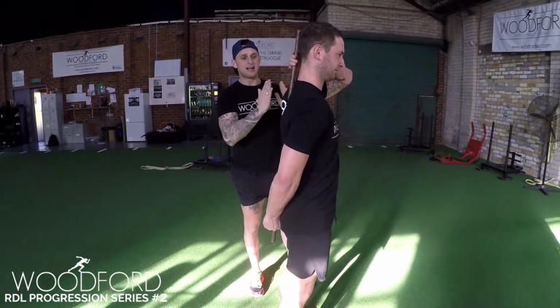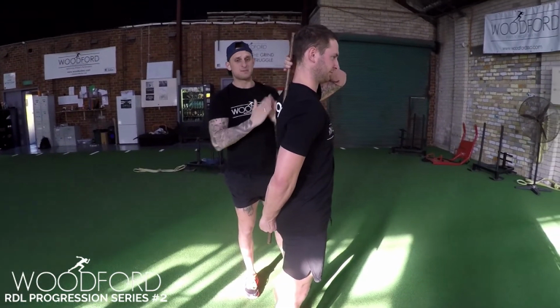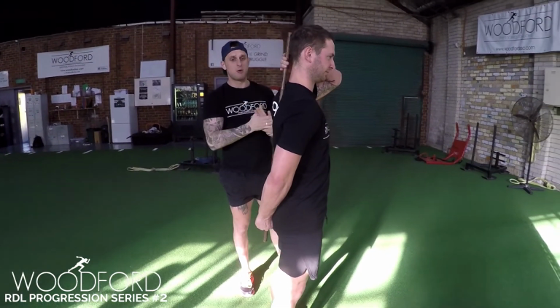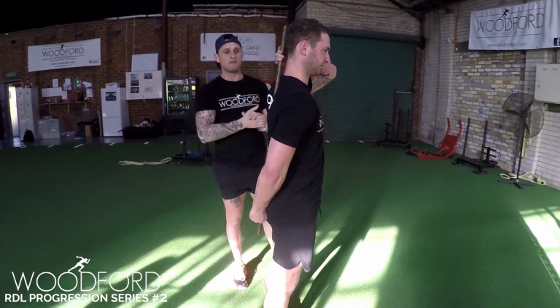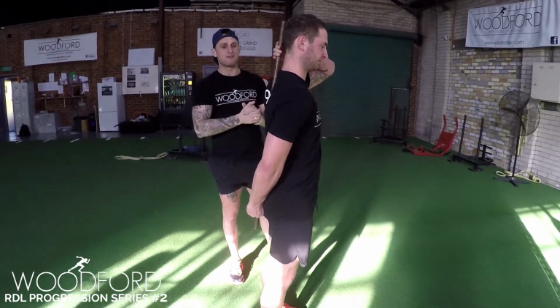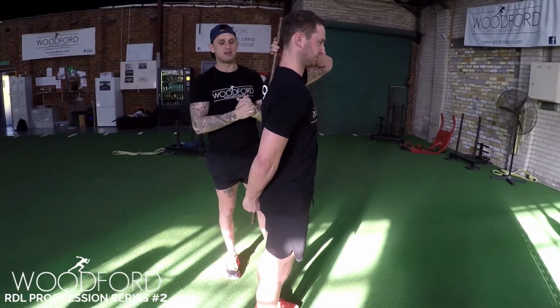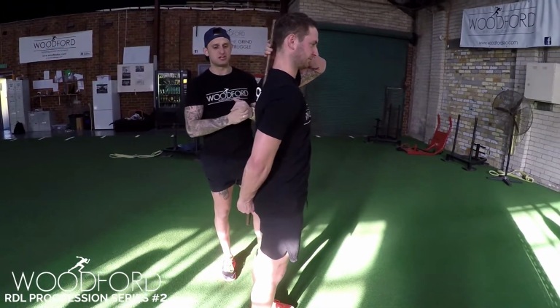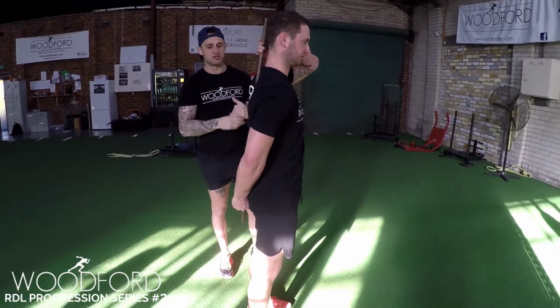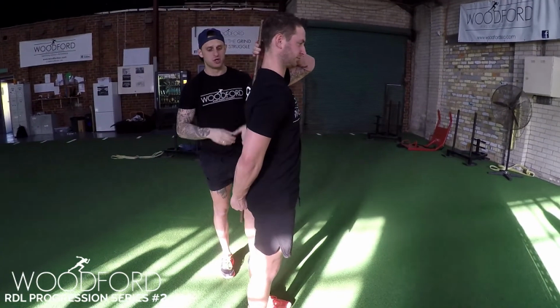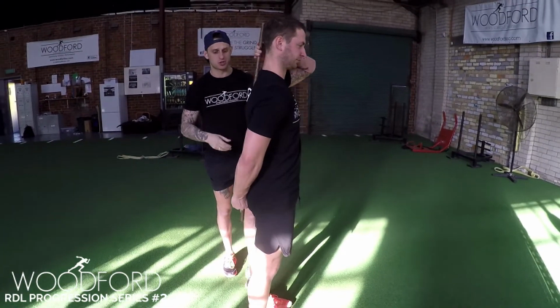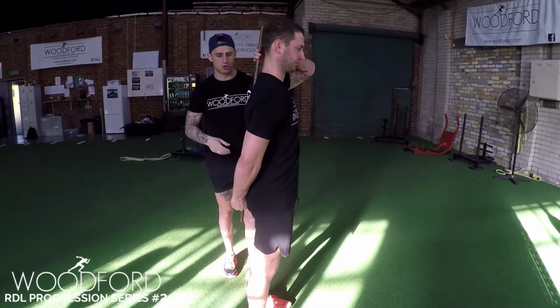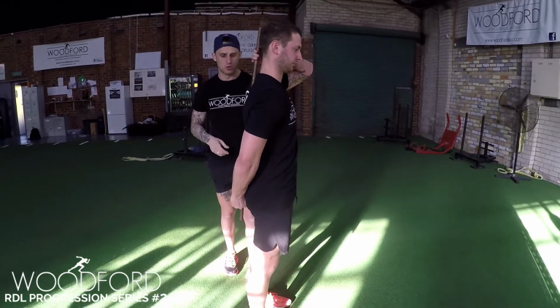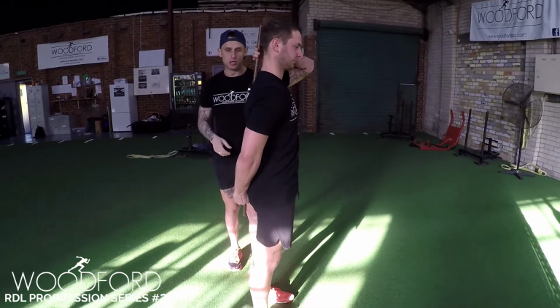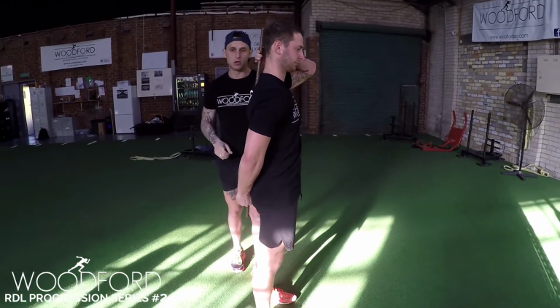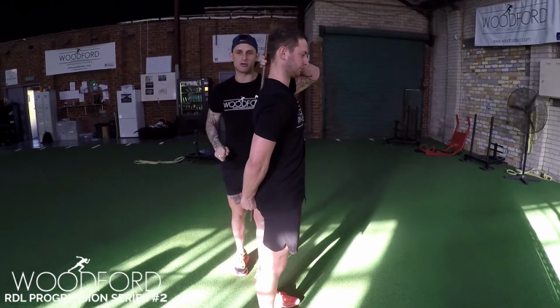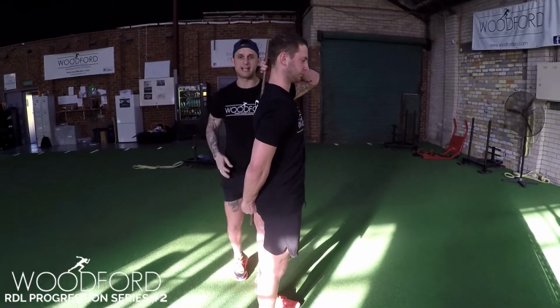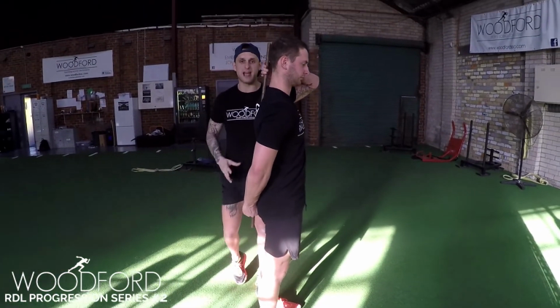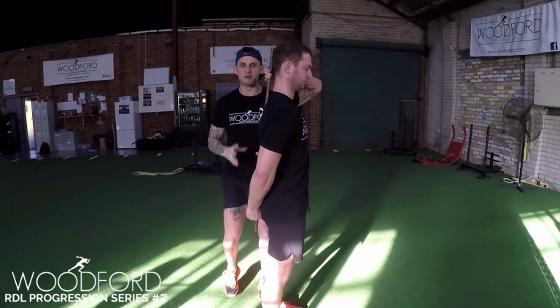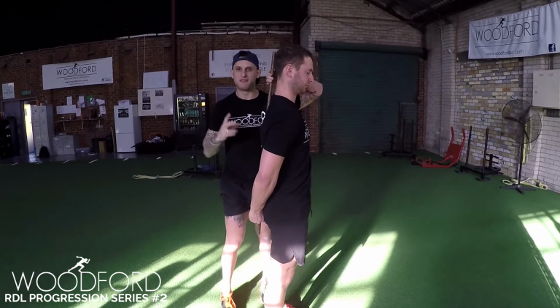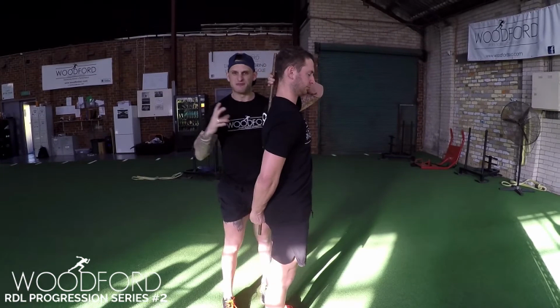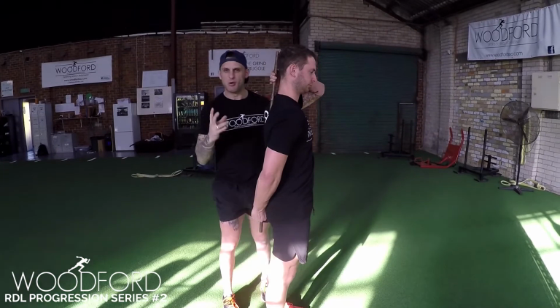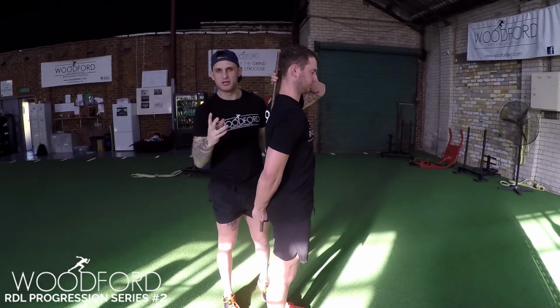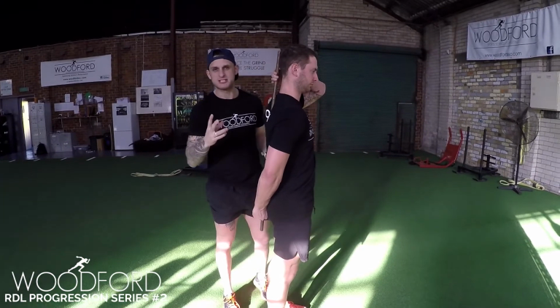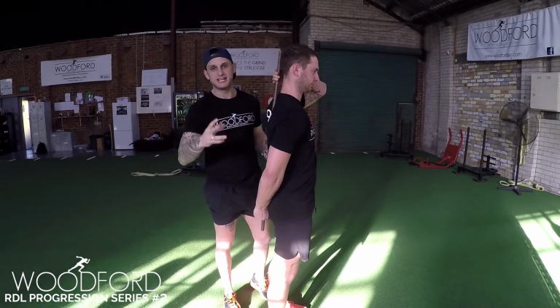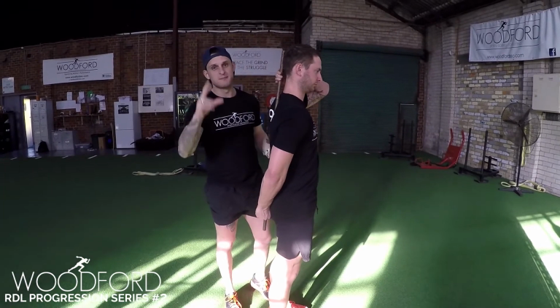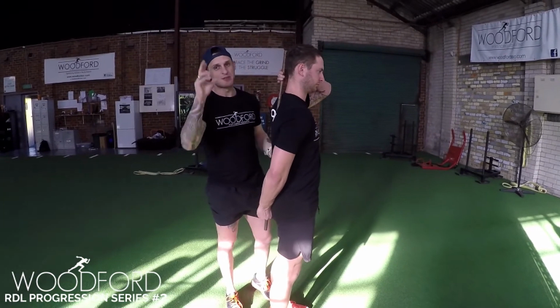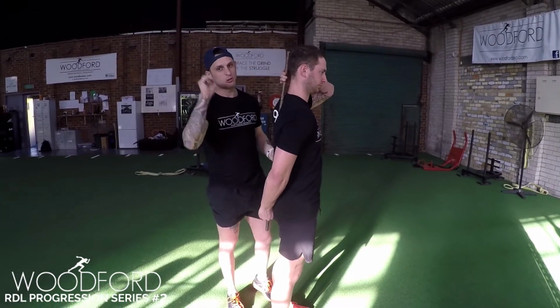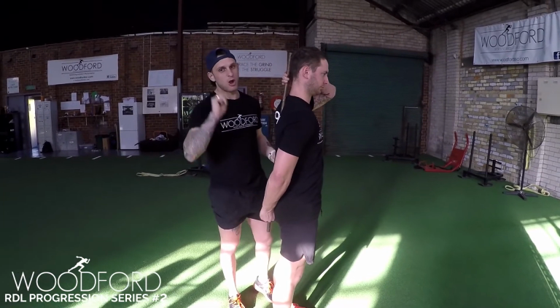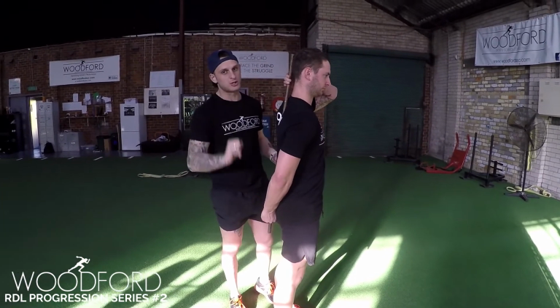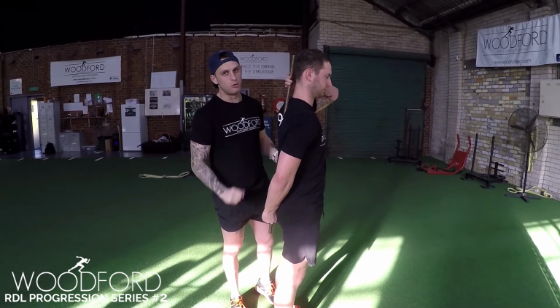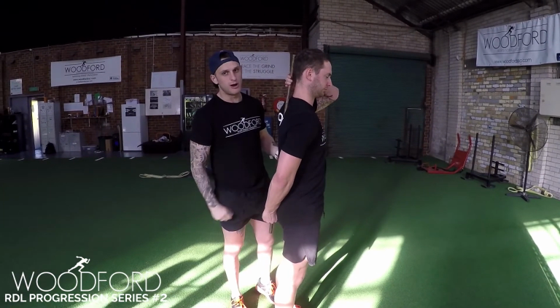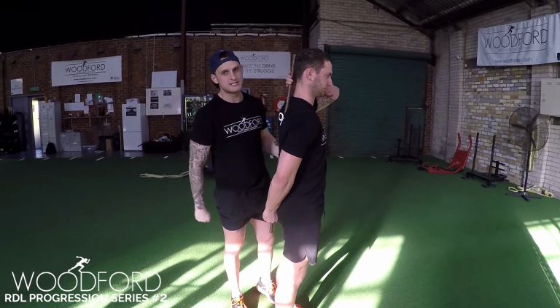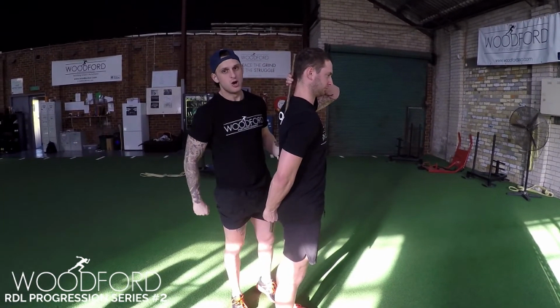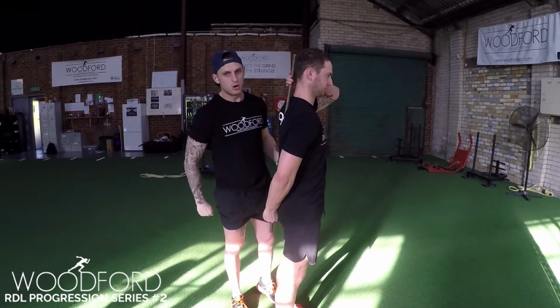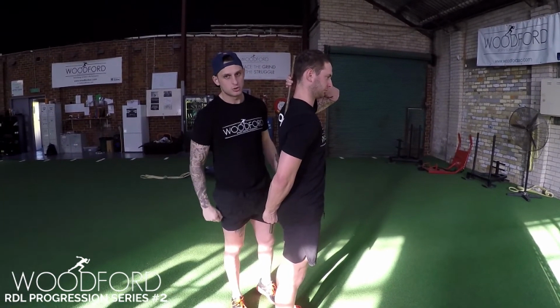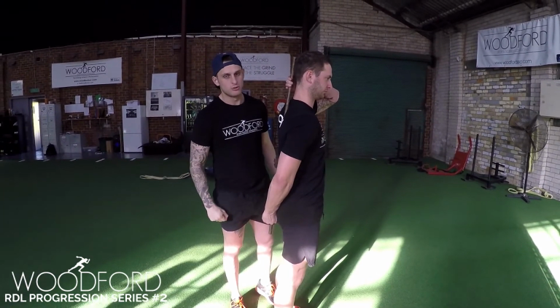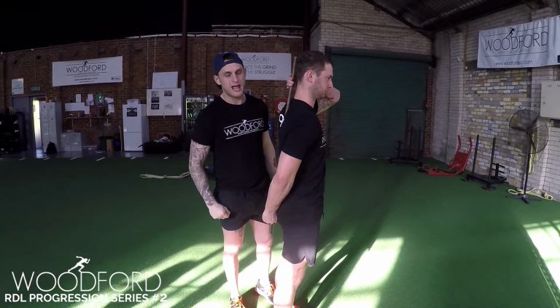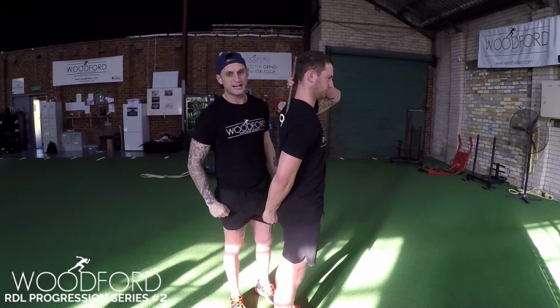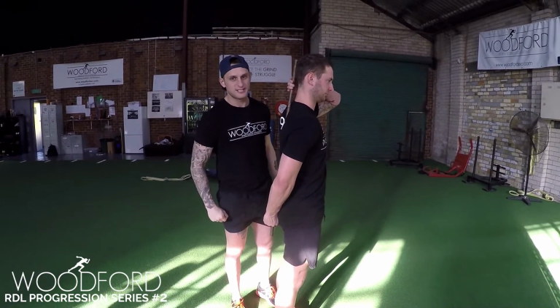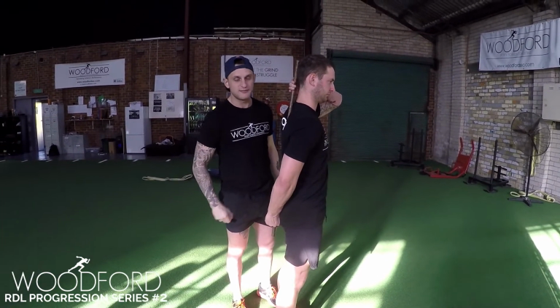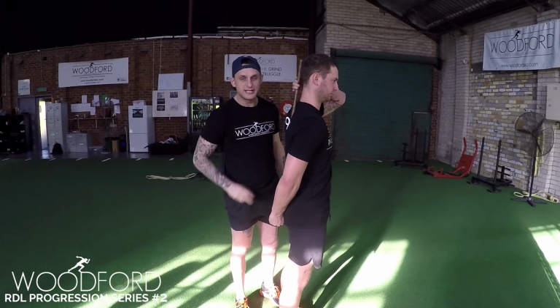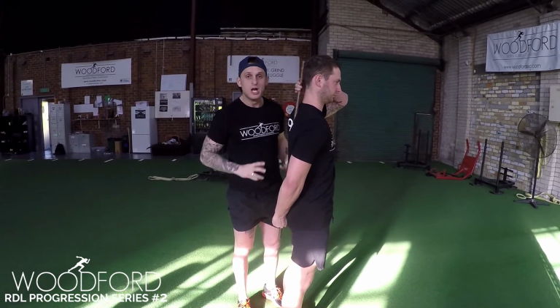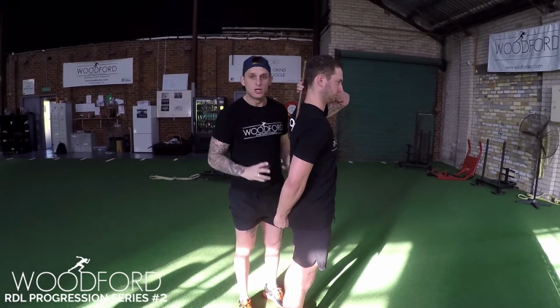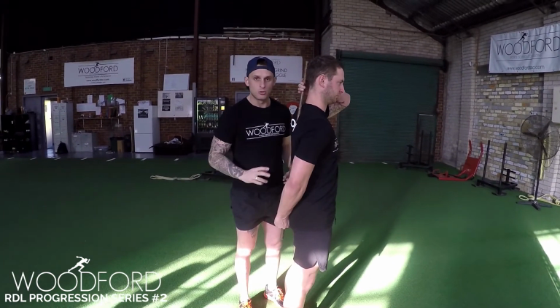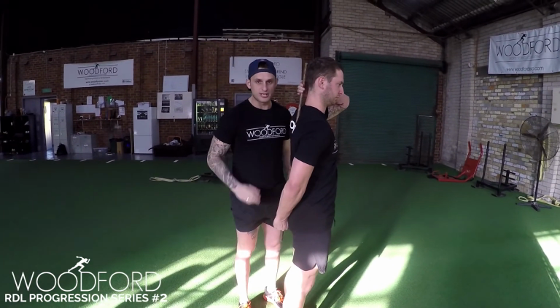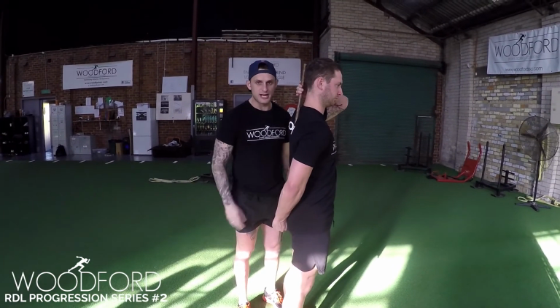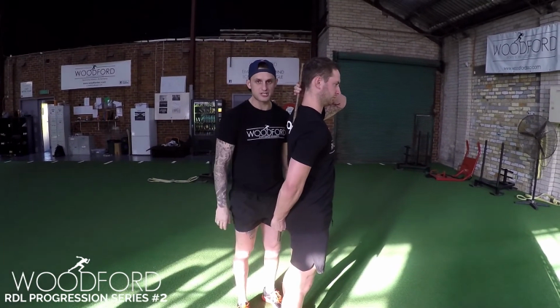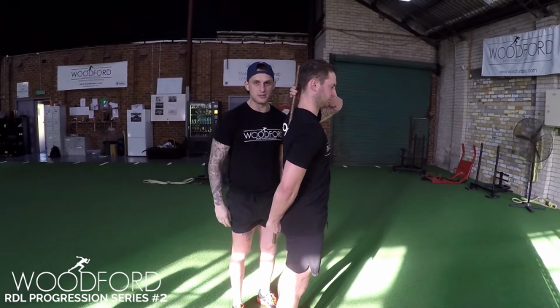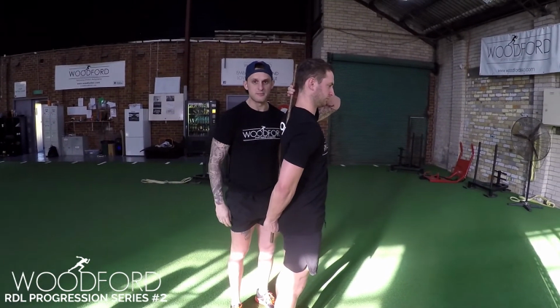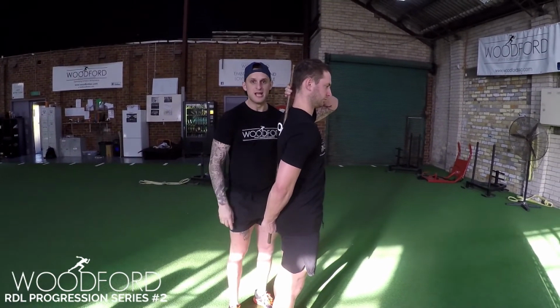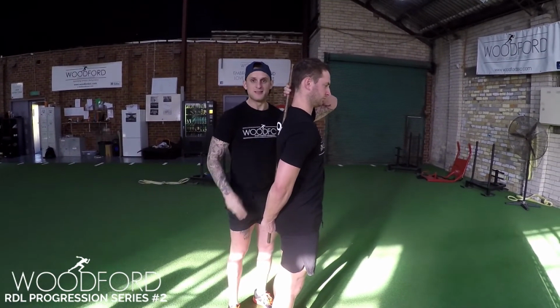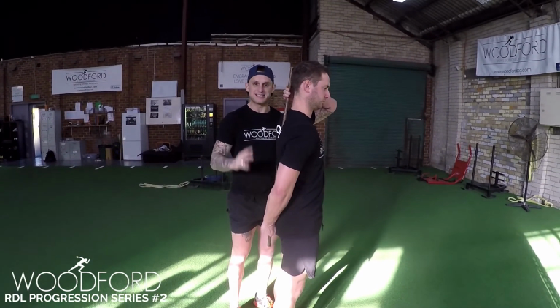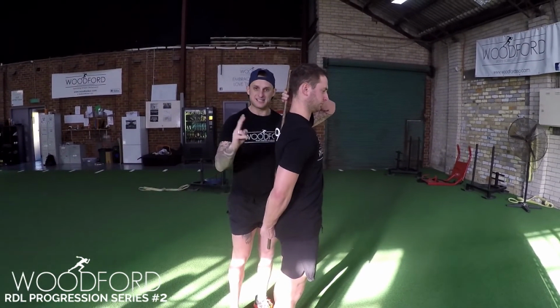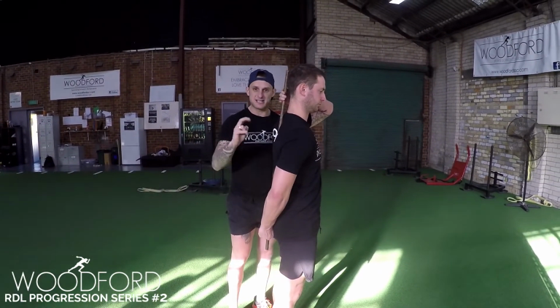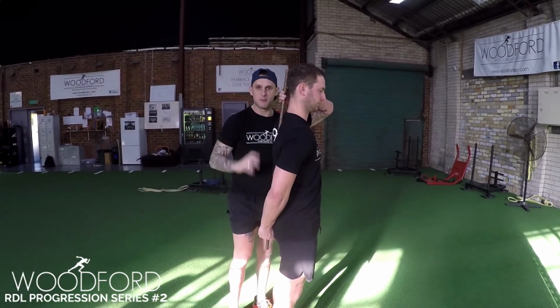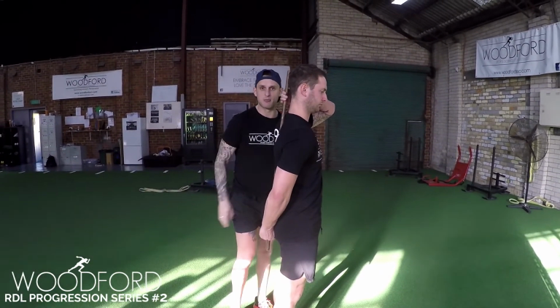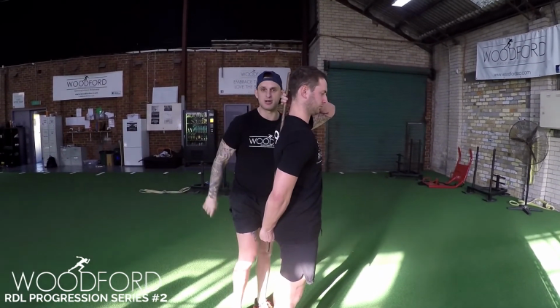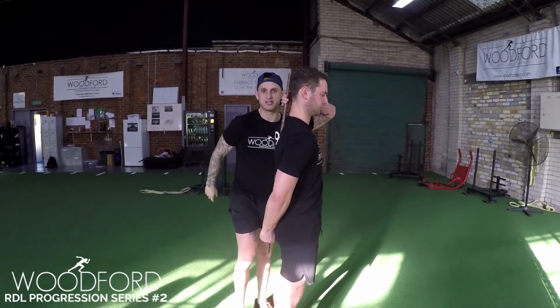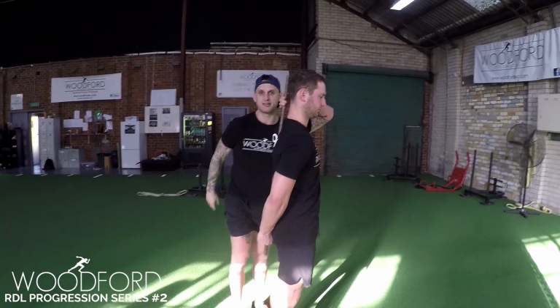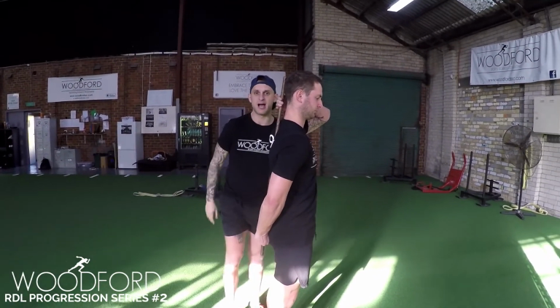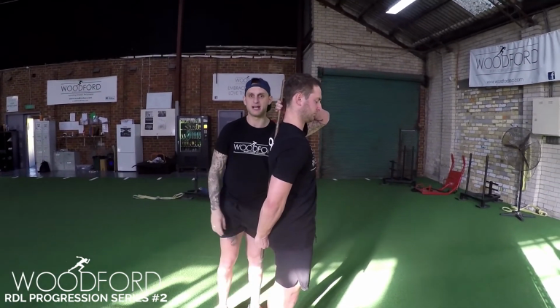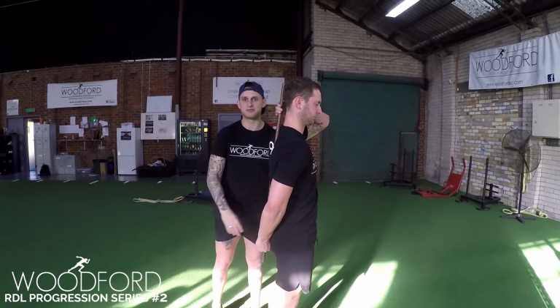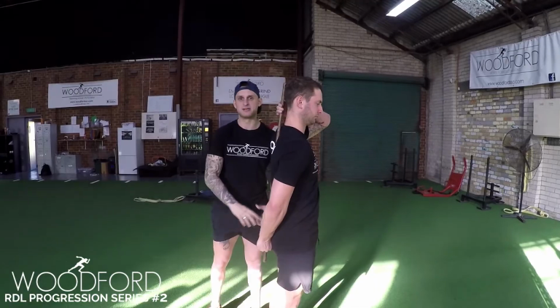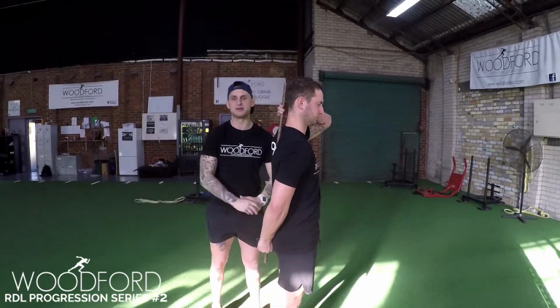That's perfect for finishing neutral. Locking out, really focusing, like always, on good activity, good connection. That's our second progression in the RDL series.